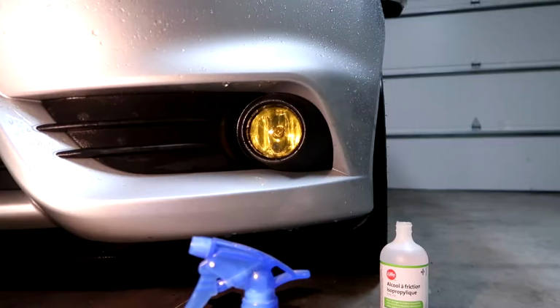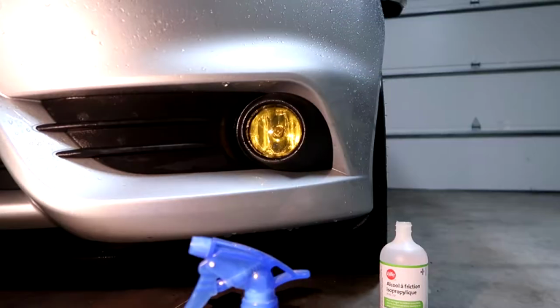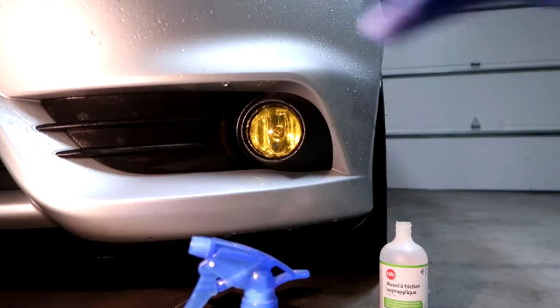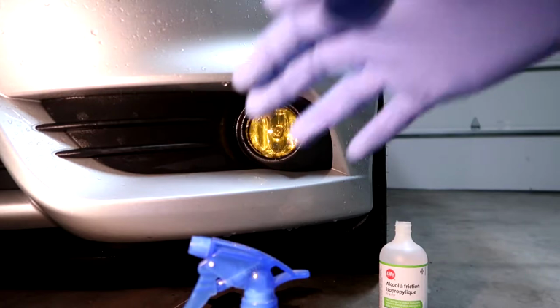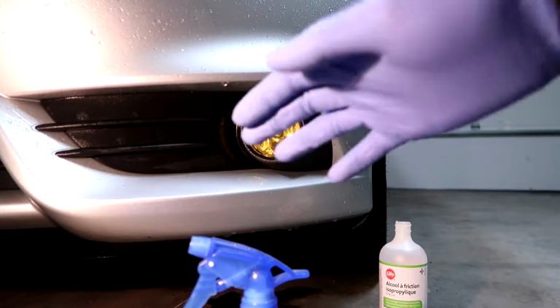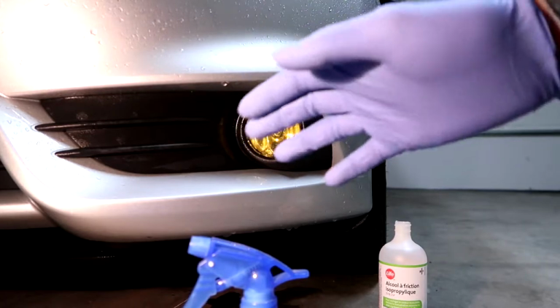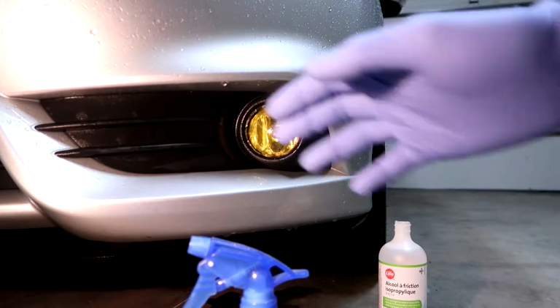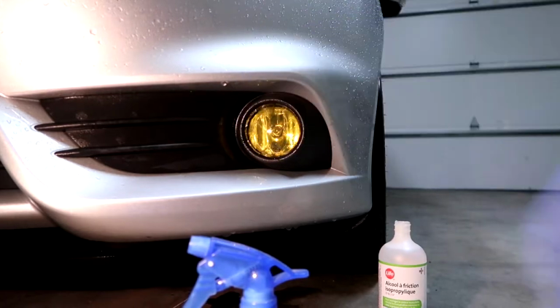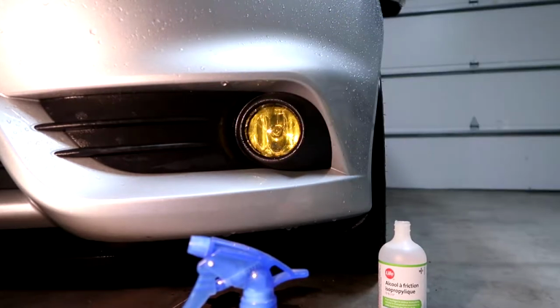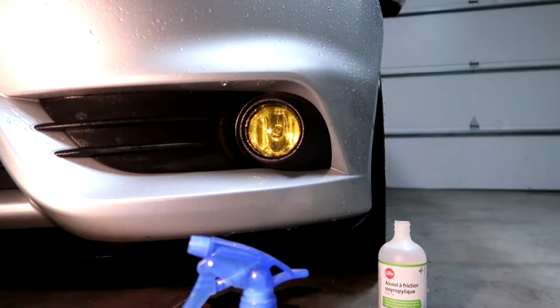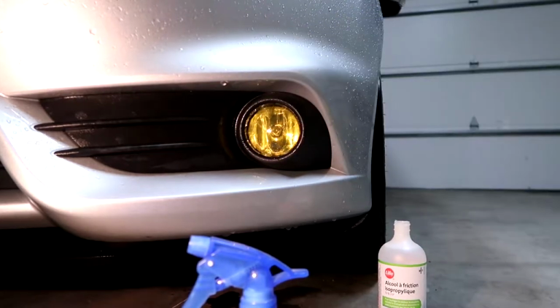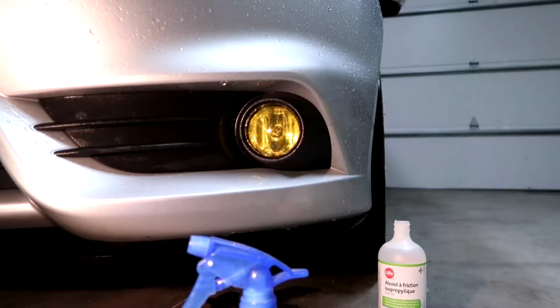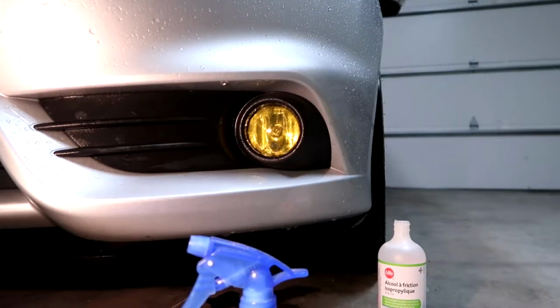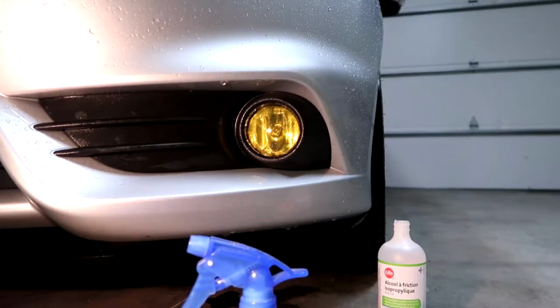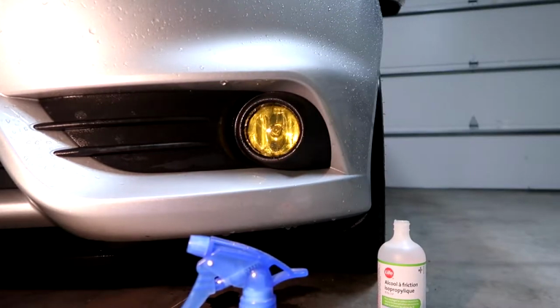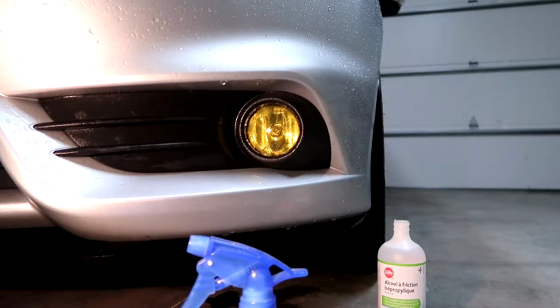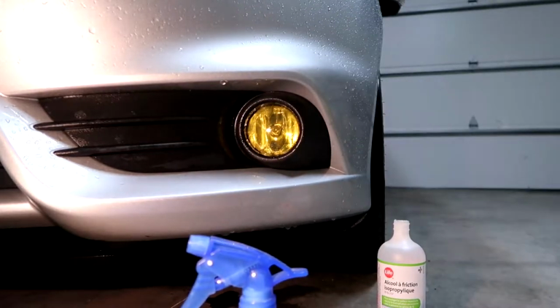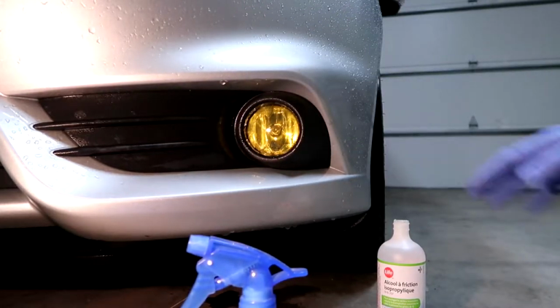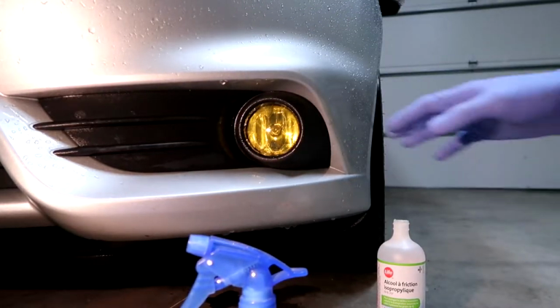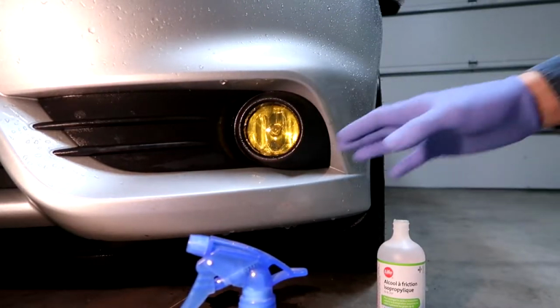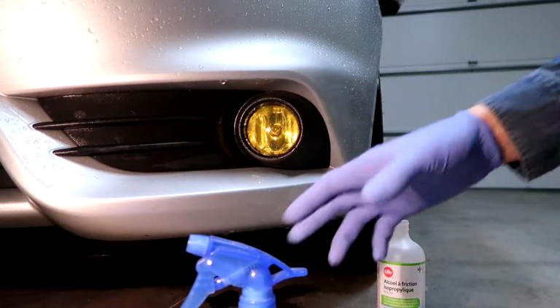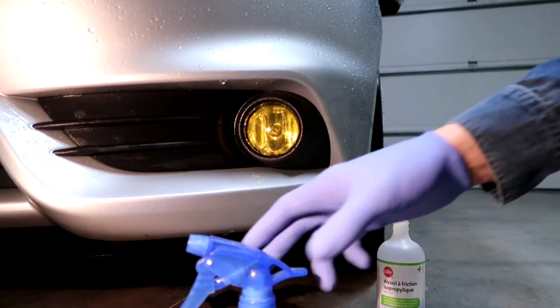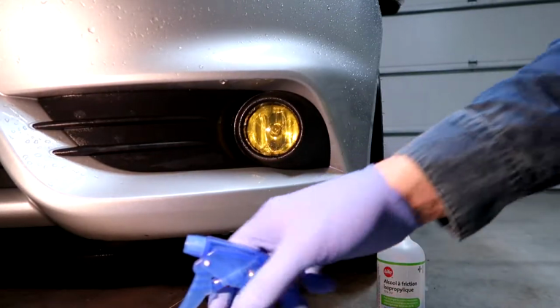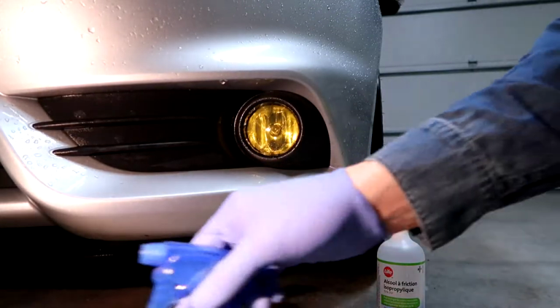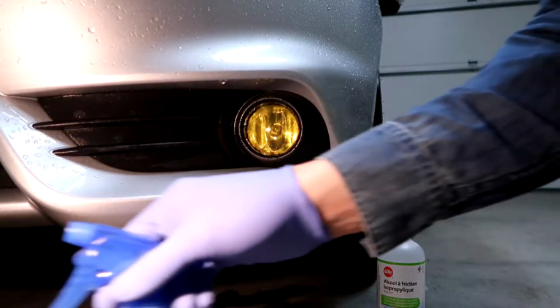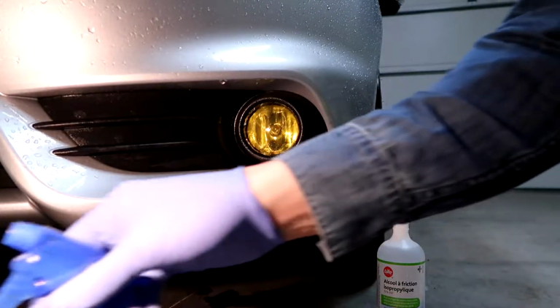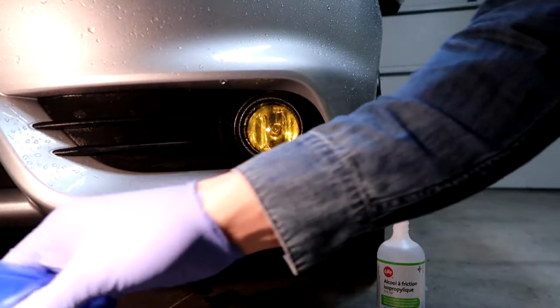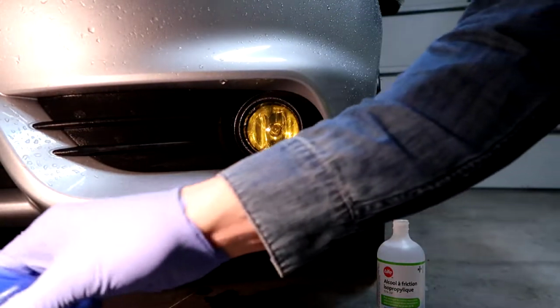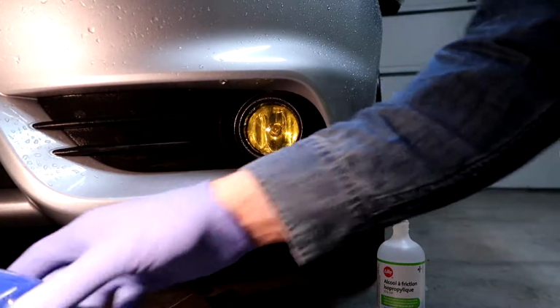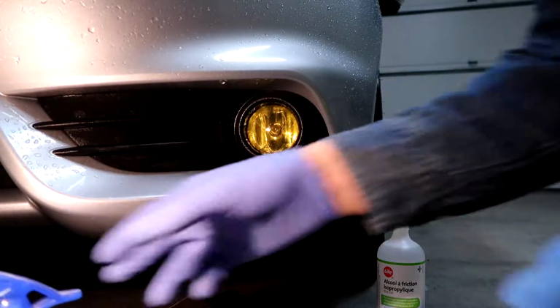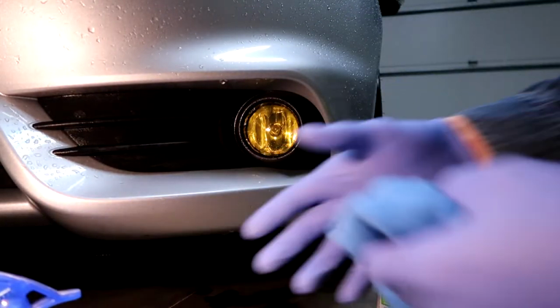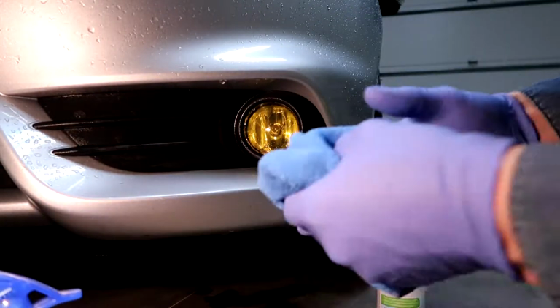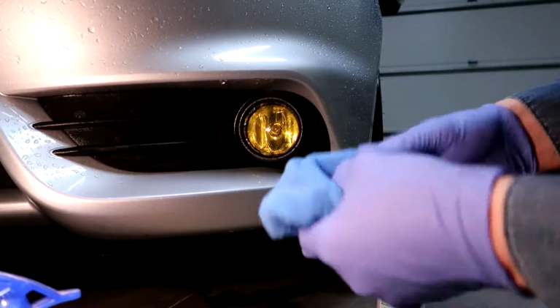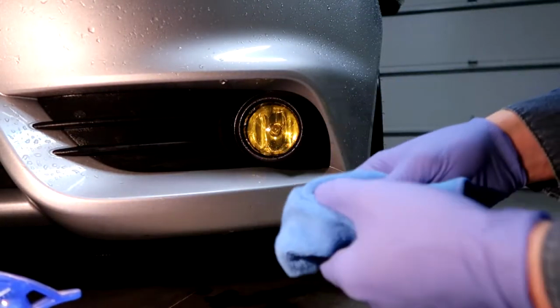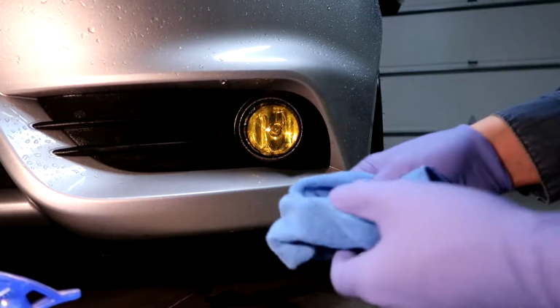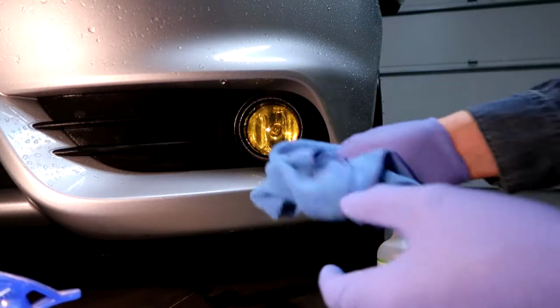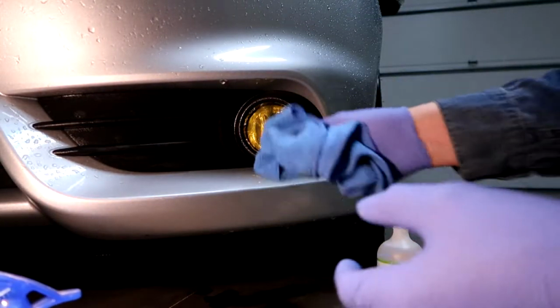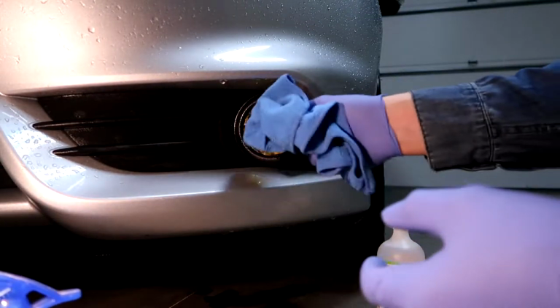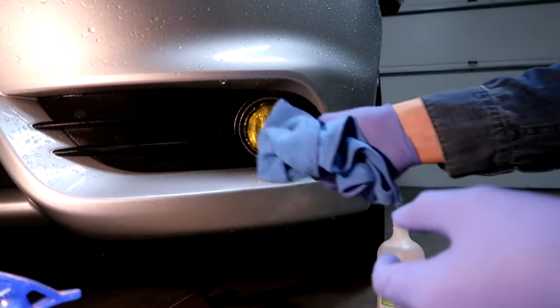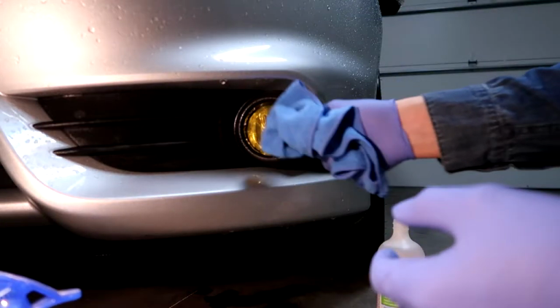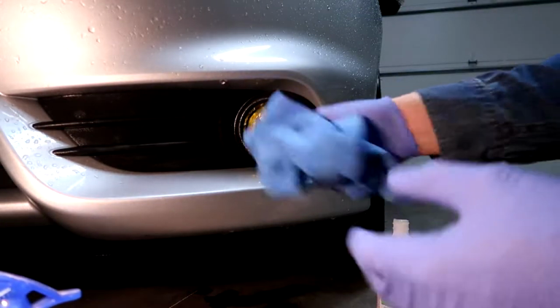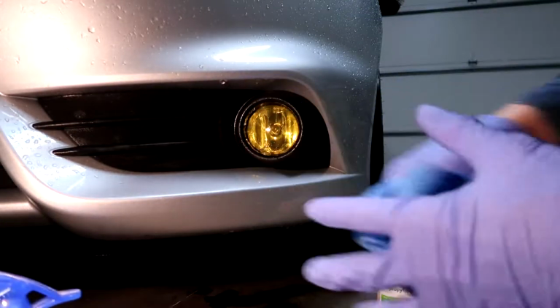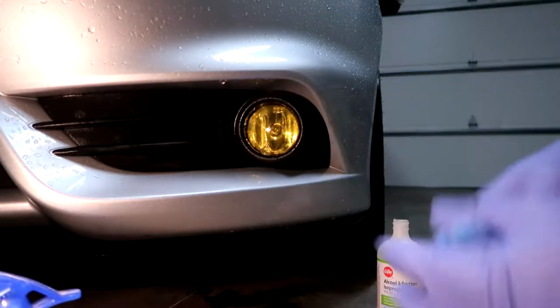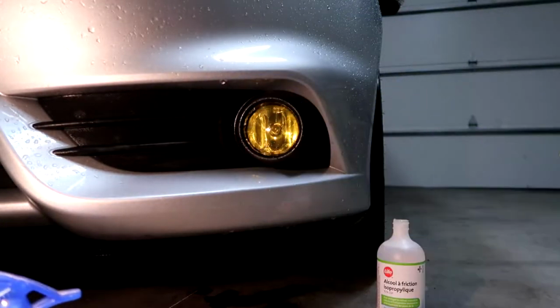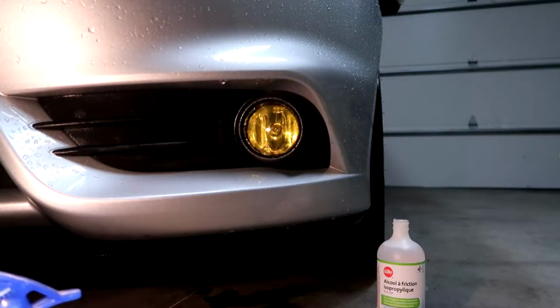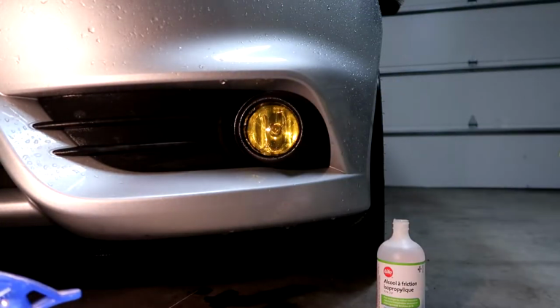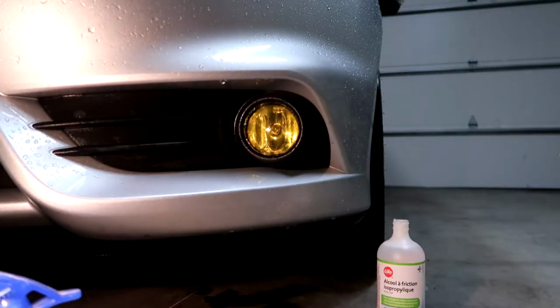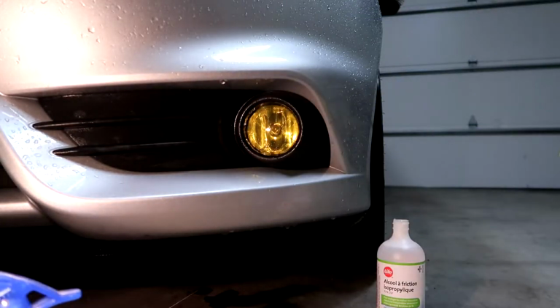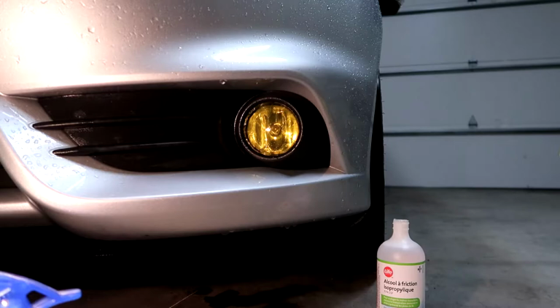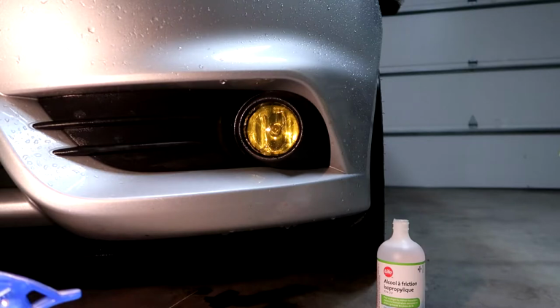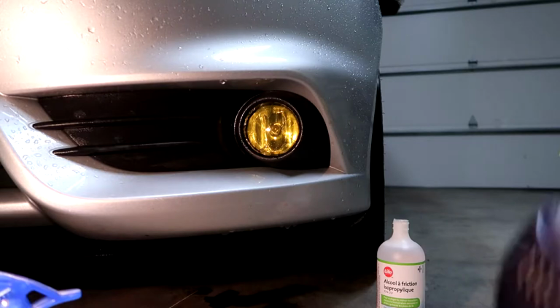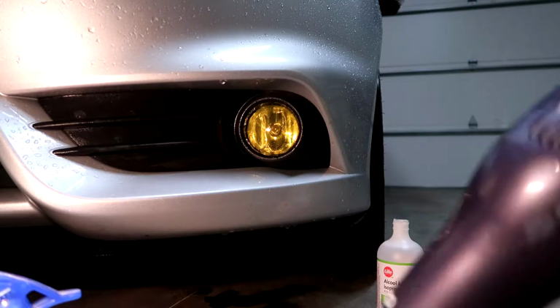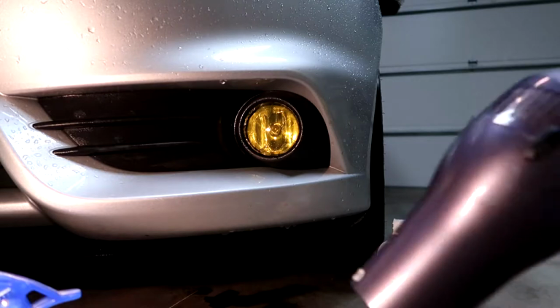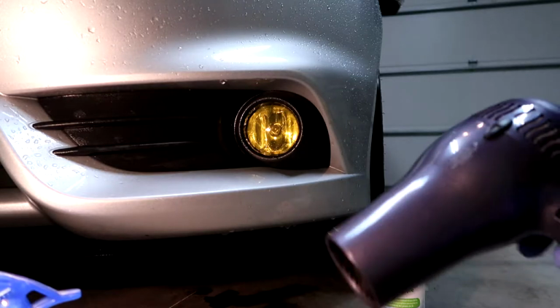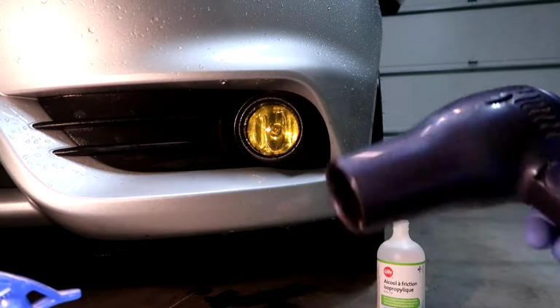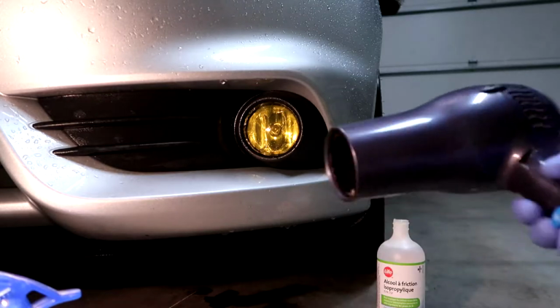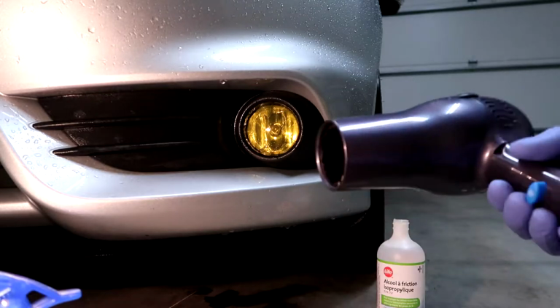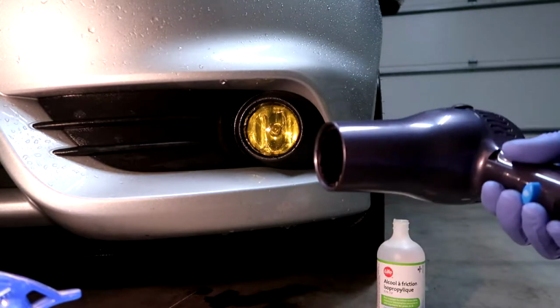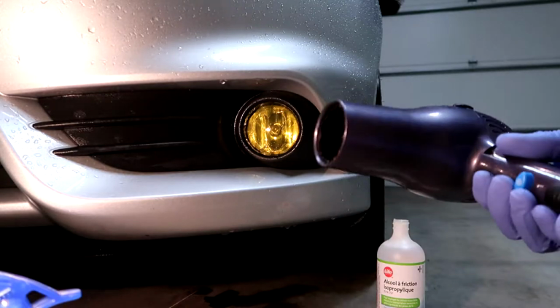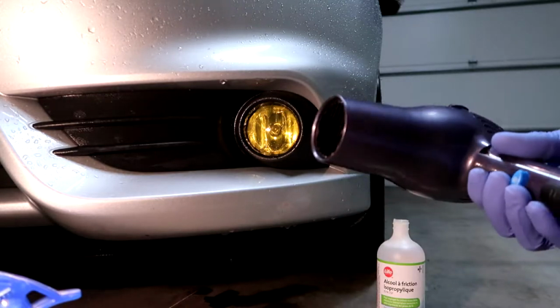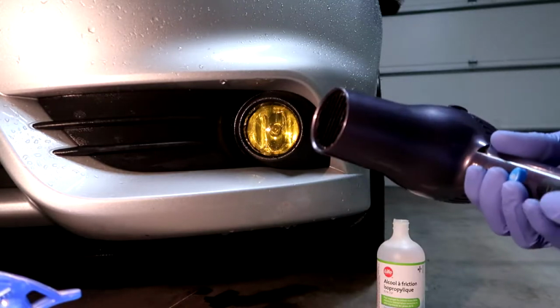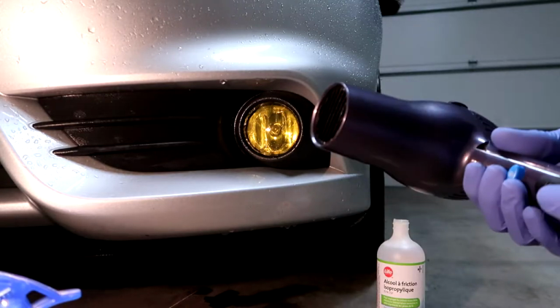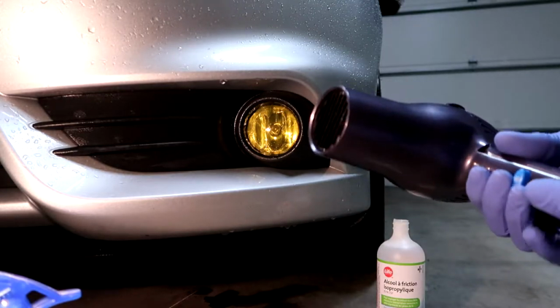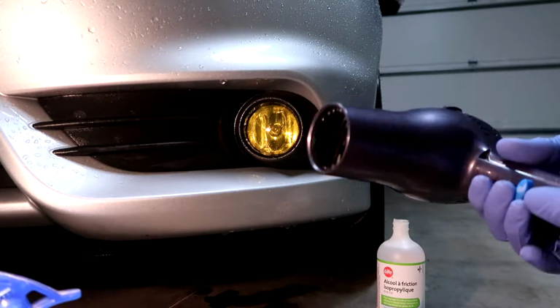We've got the base in there, so now we're just going to give it a little heat and try to run some of that water out from behind the film.